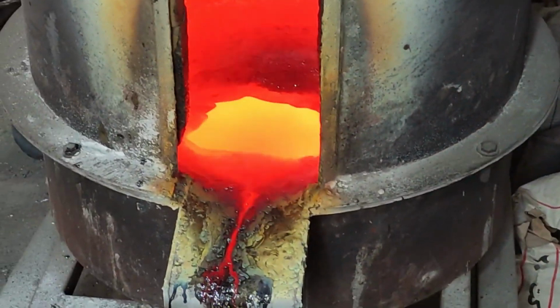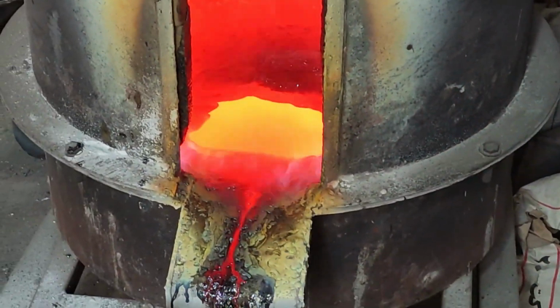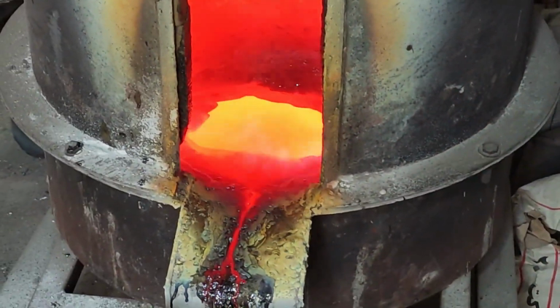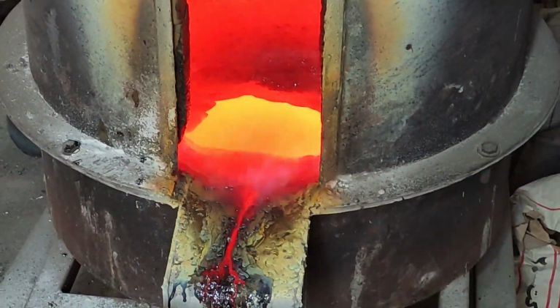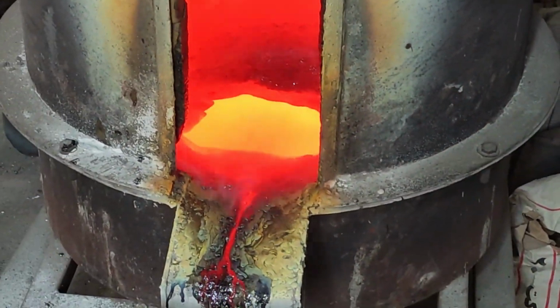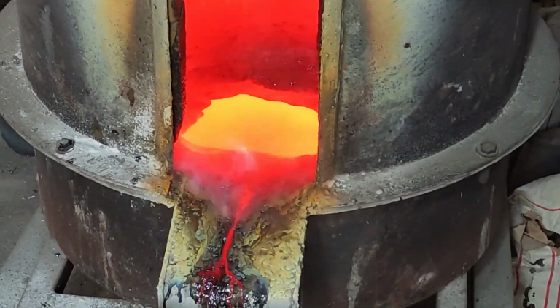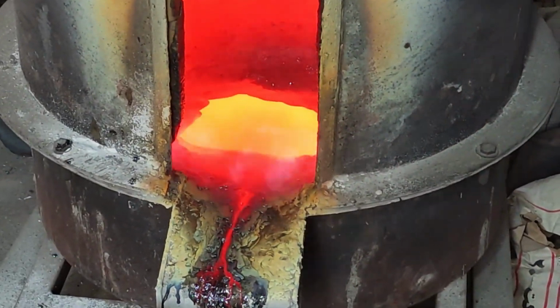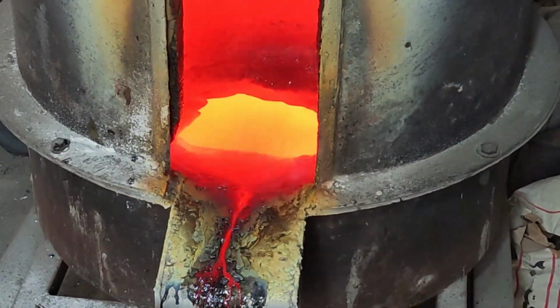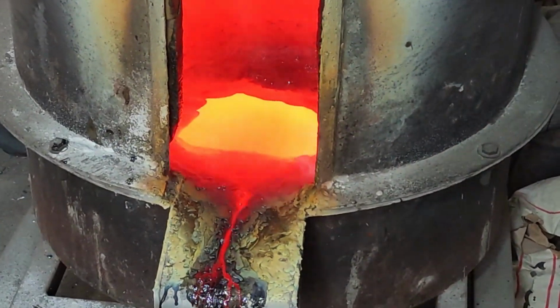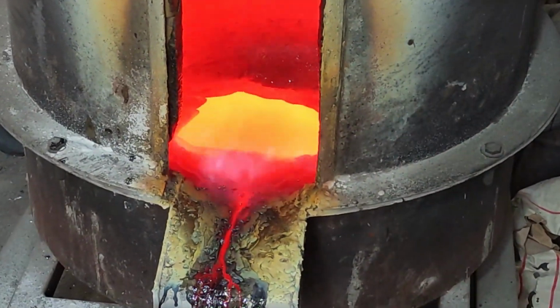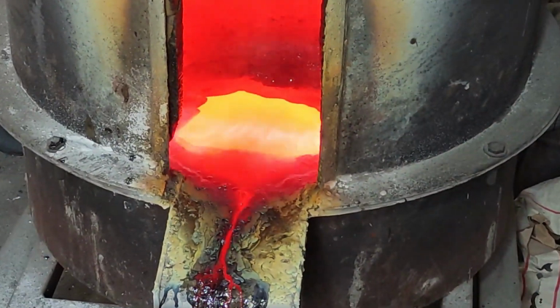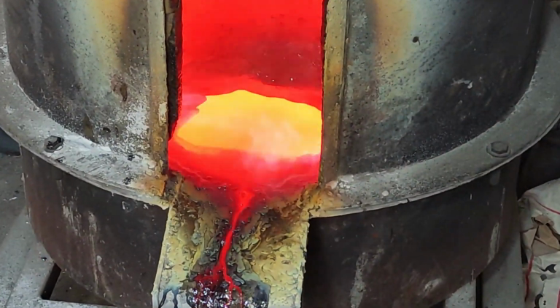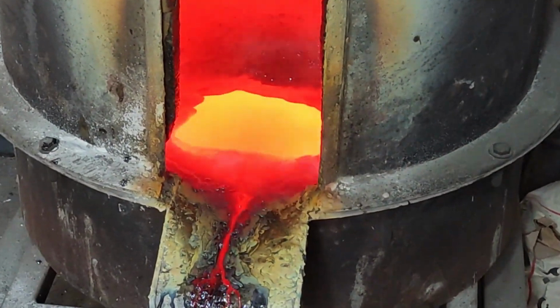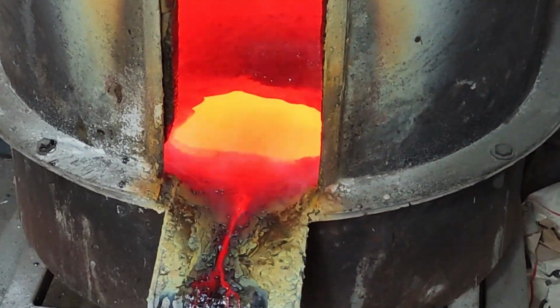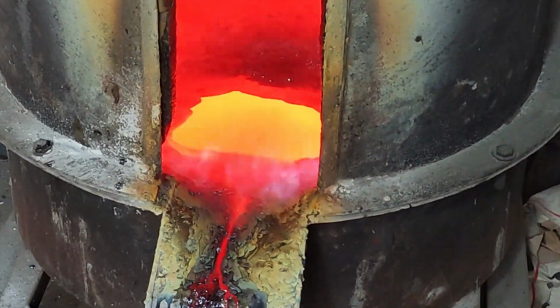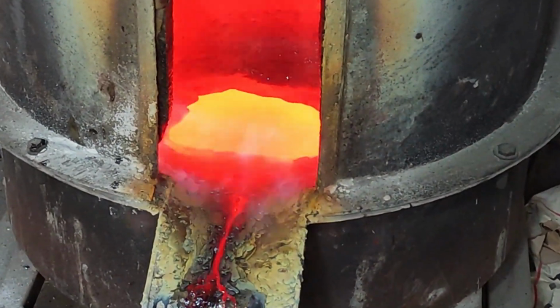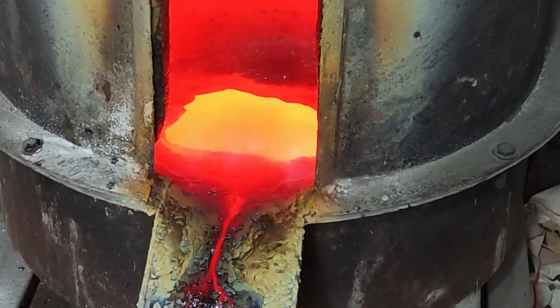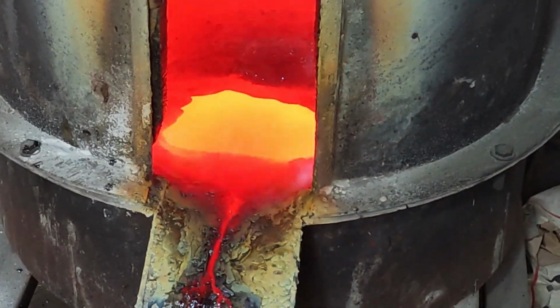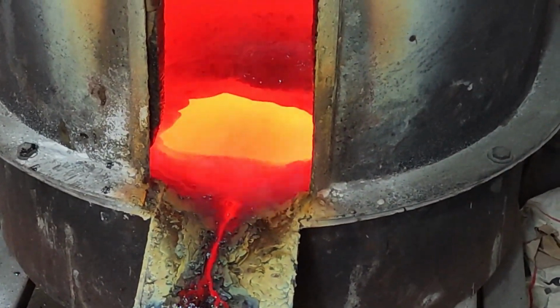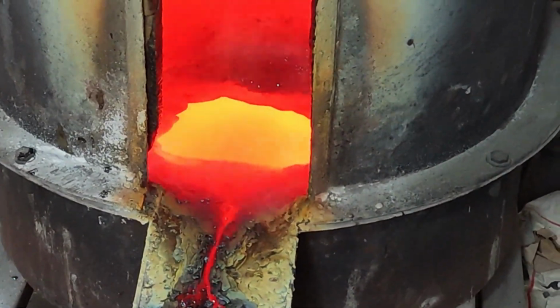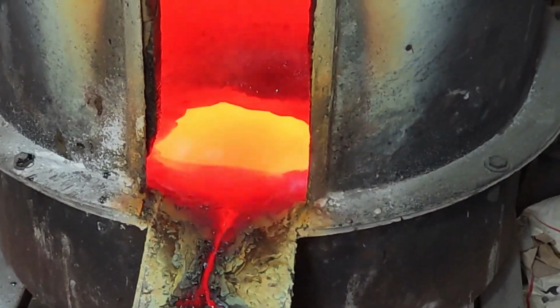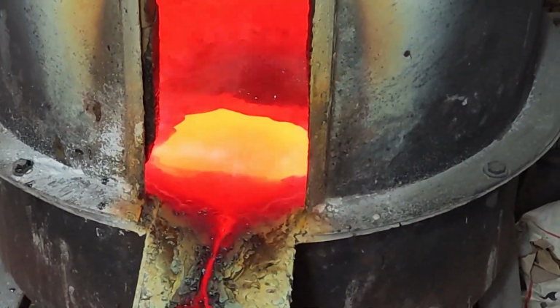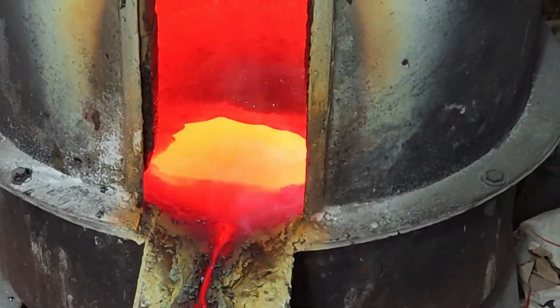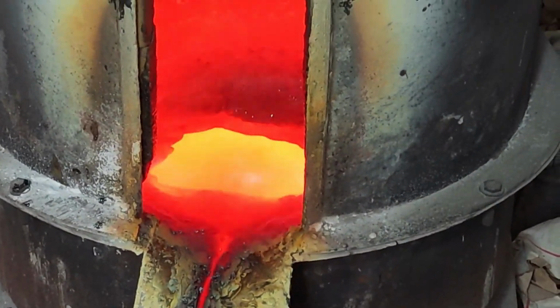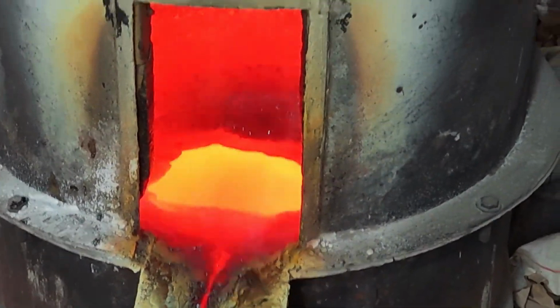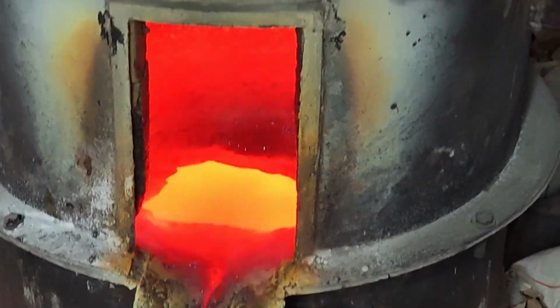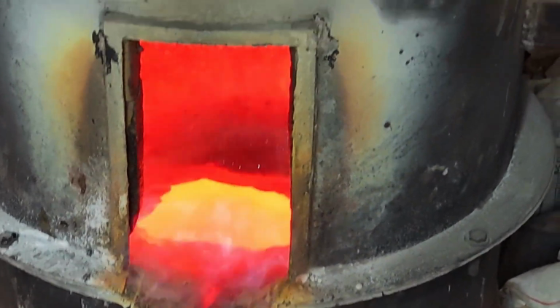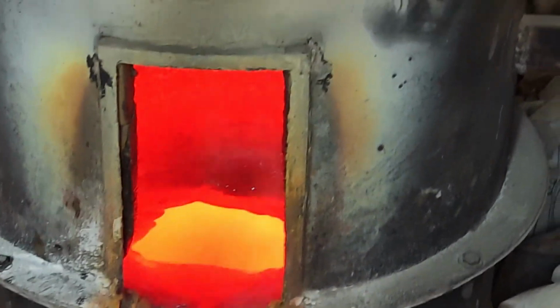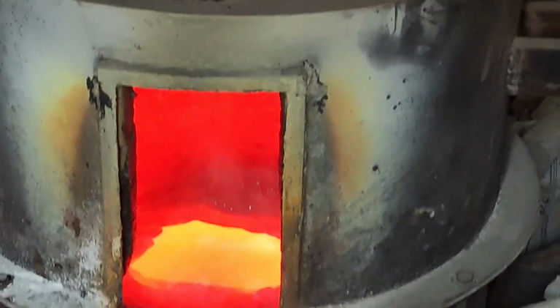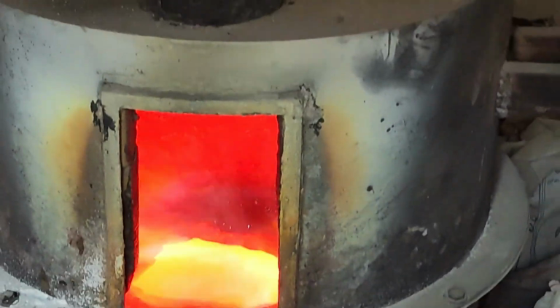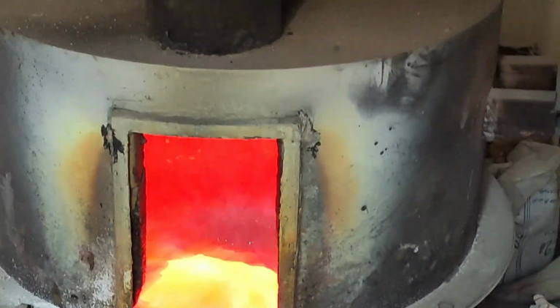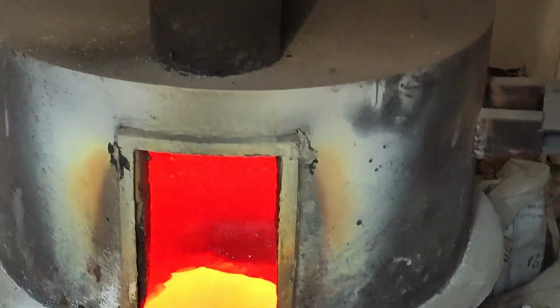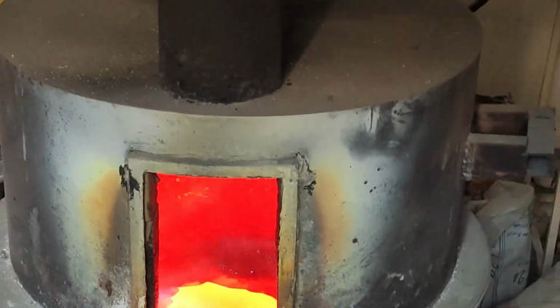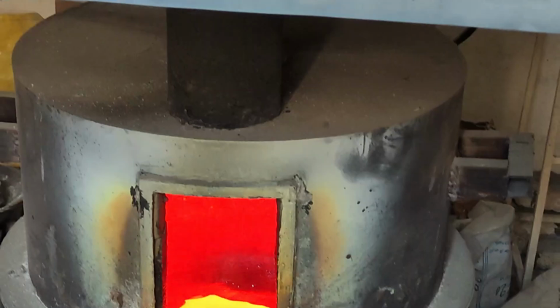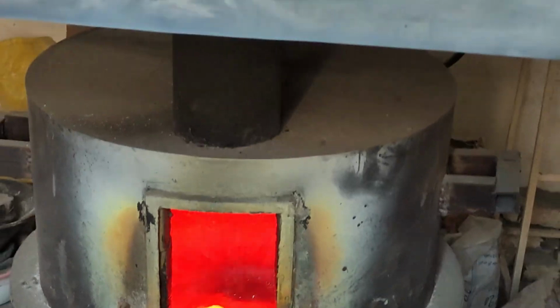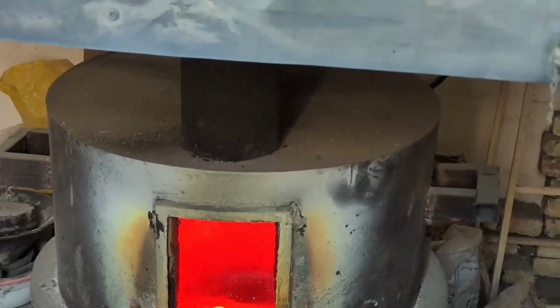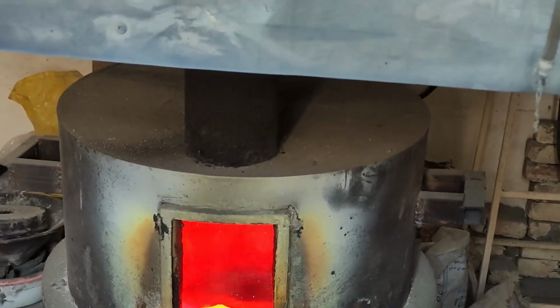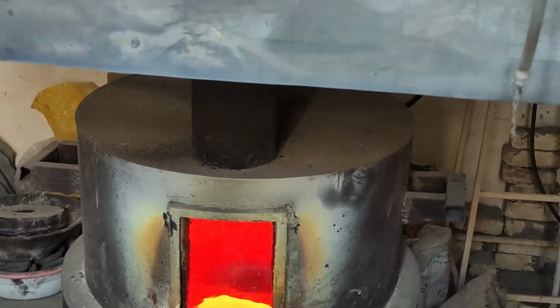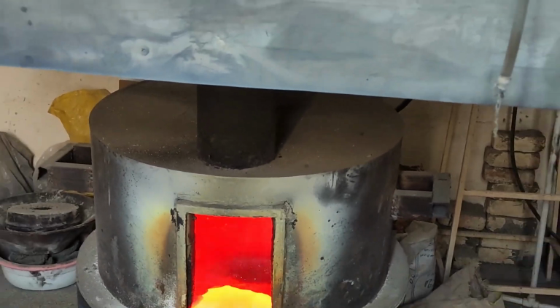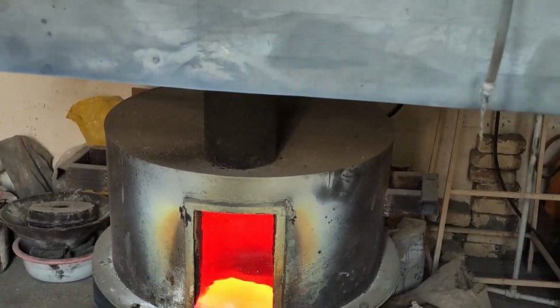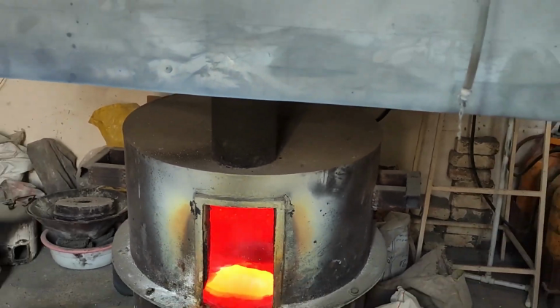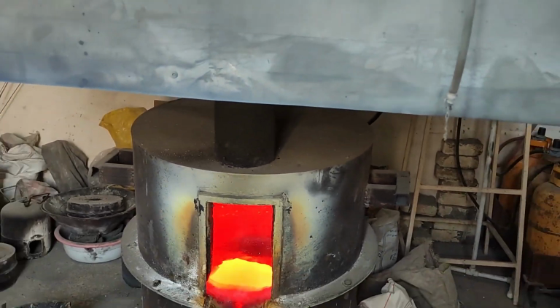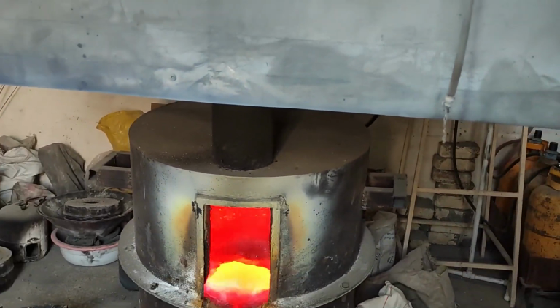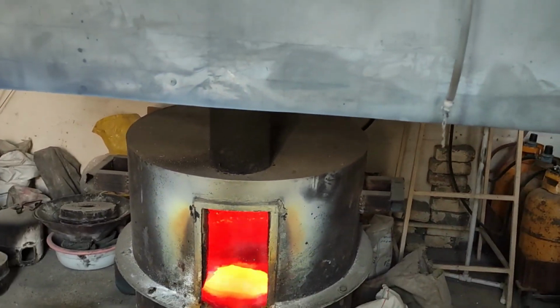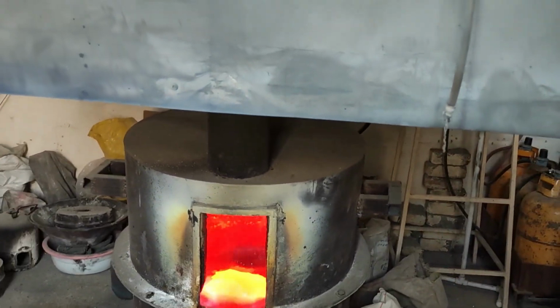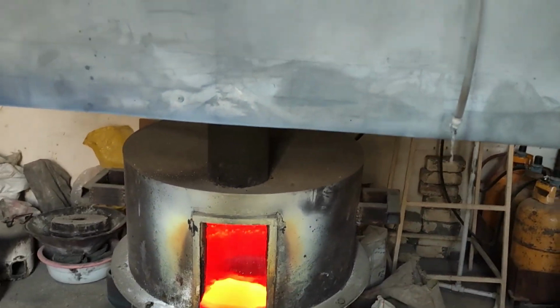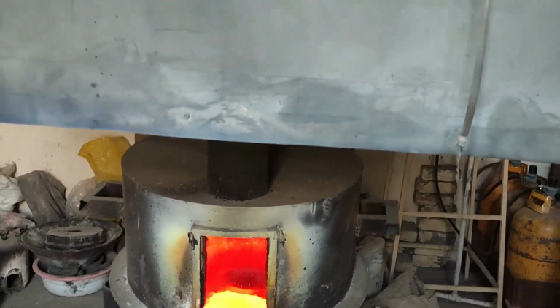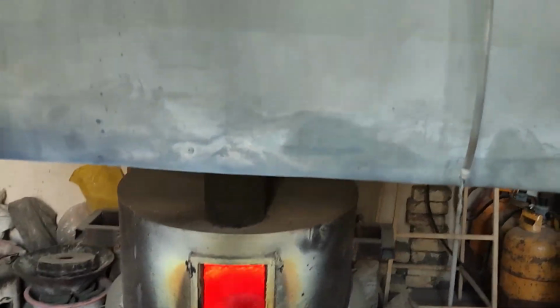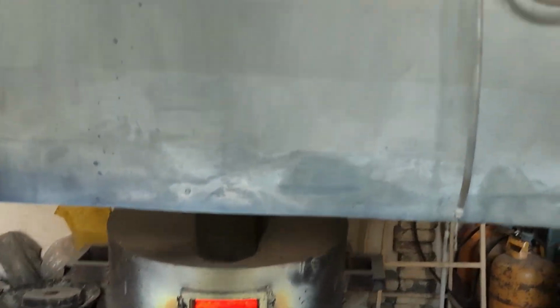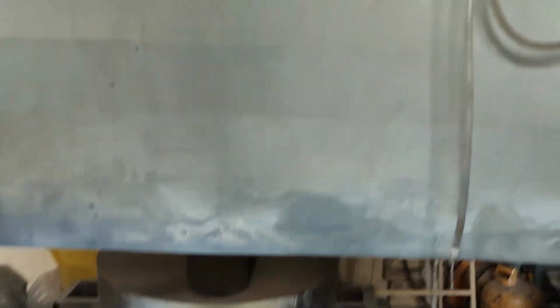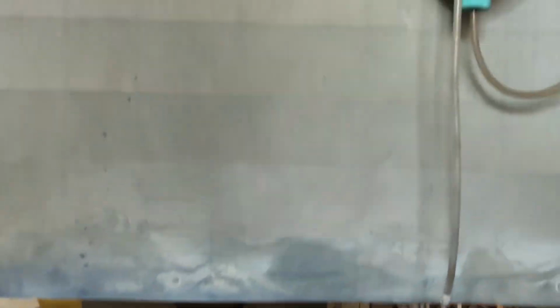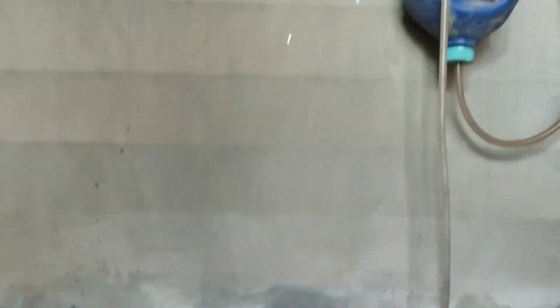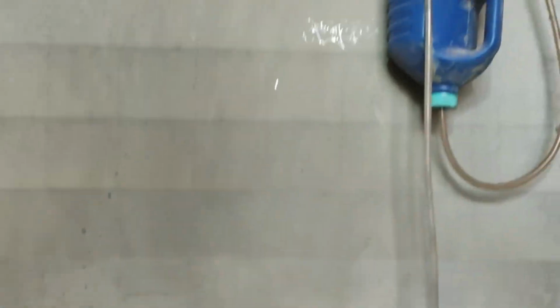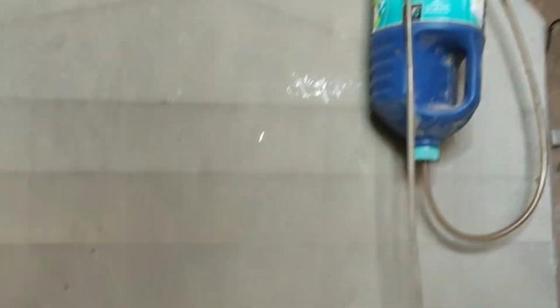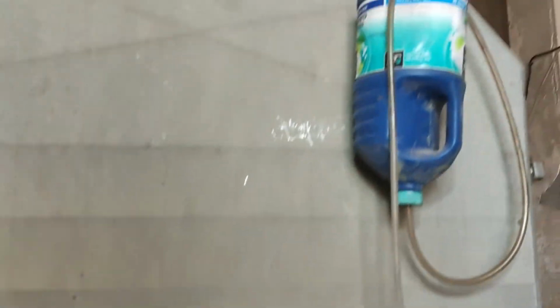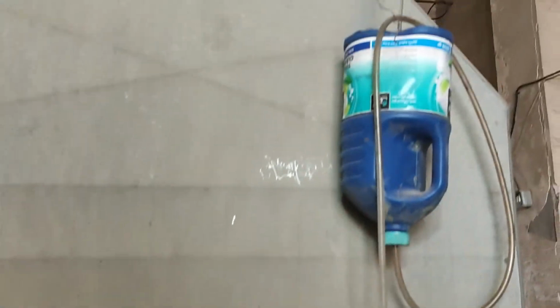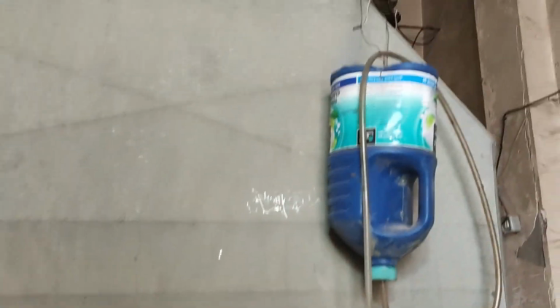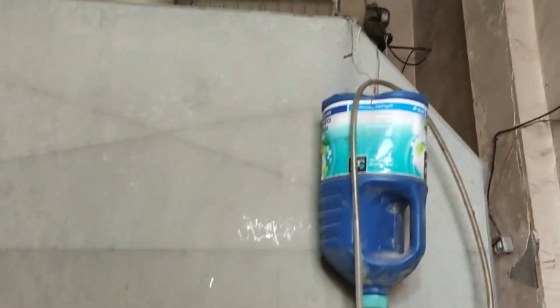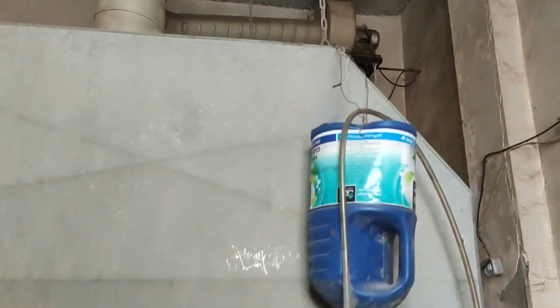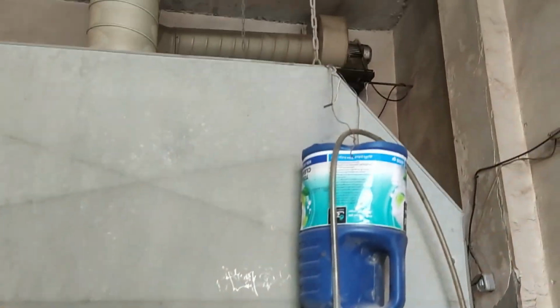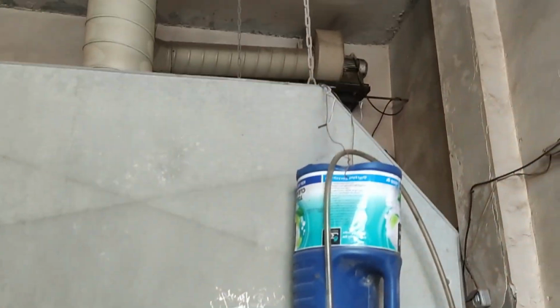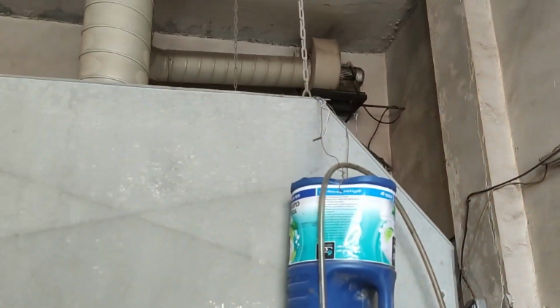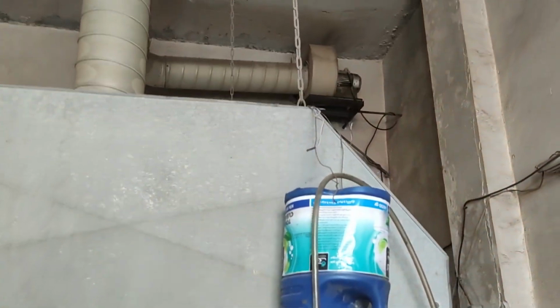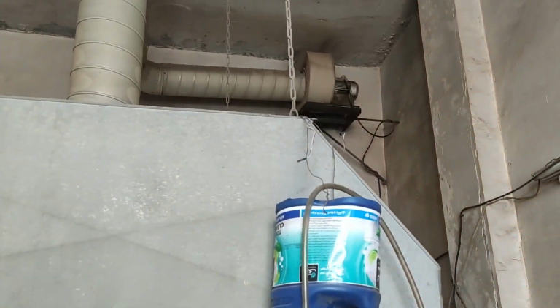I began cupellation to oxidize the lead metal, allowing me to obtain the precious metal alloy.